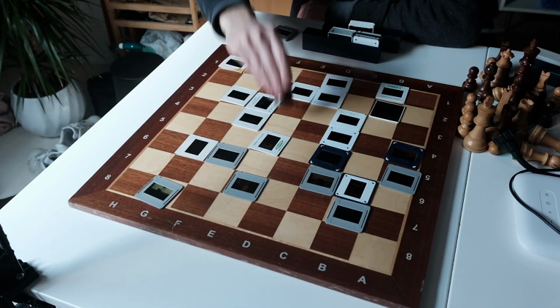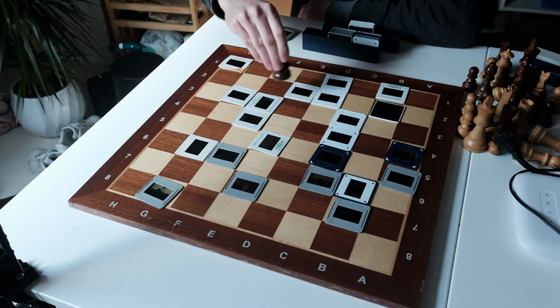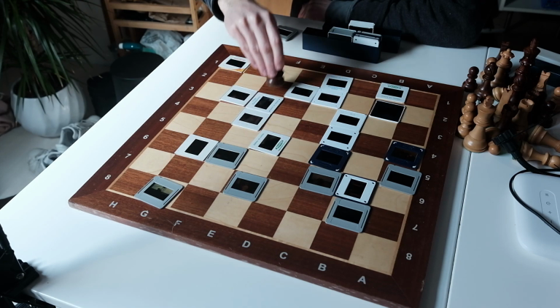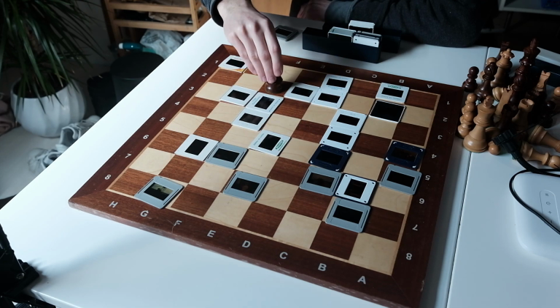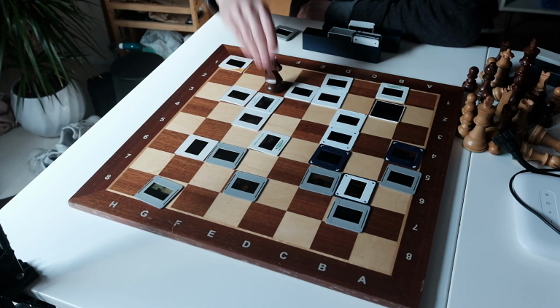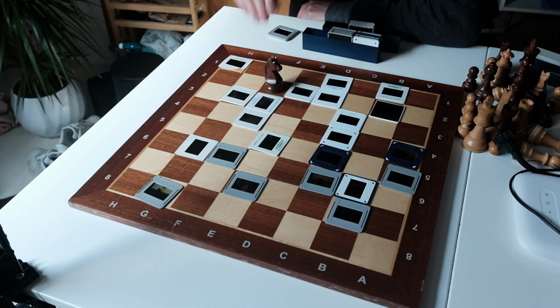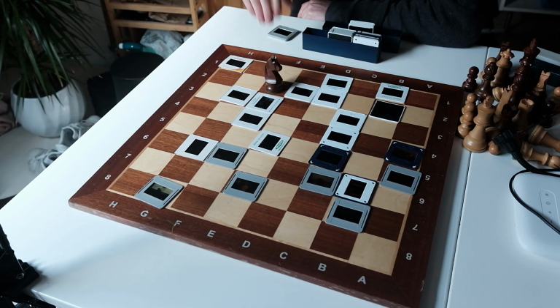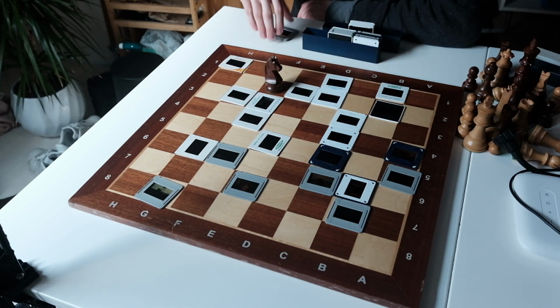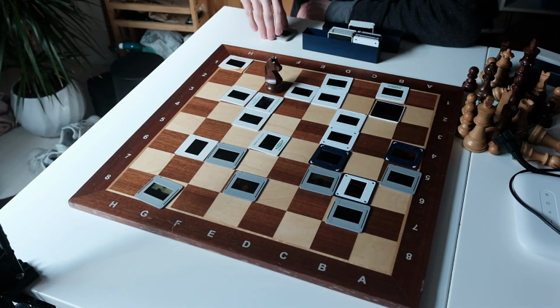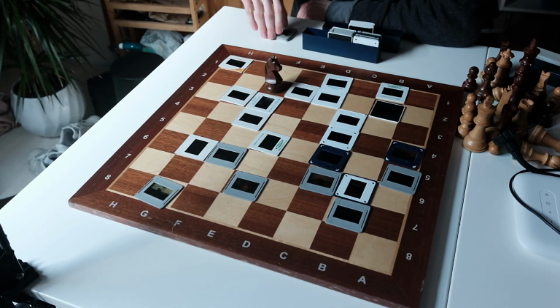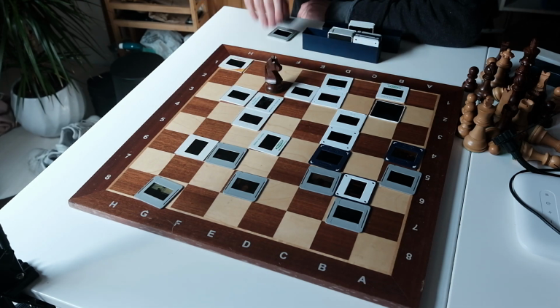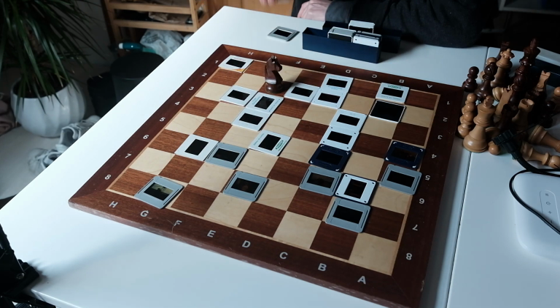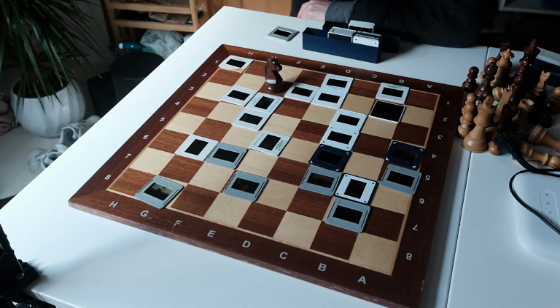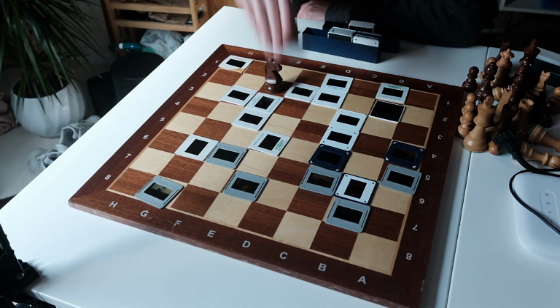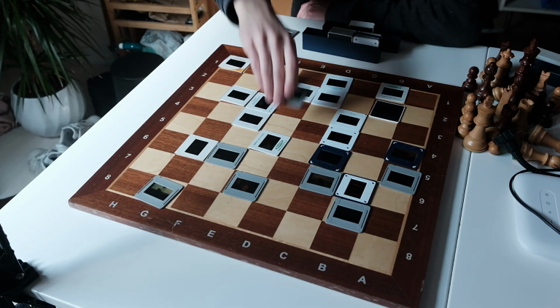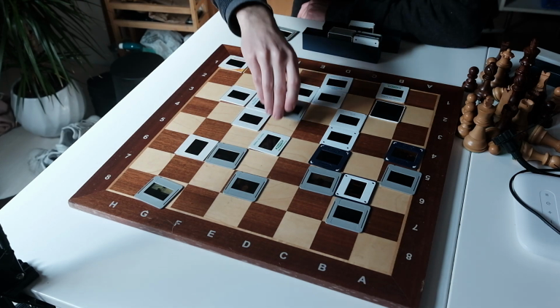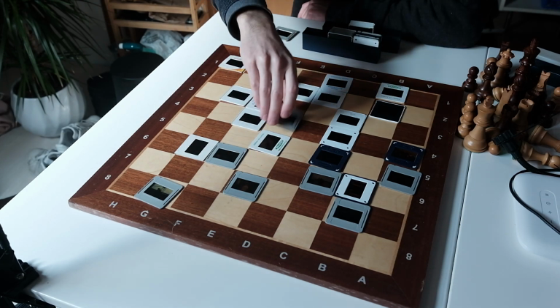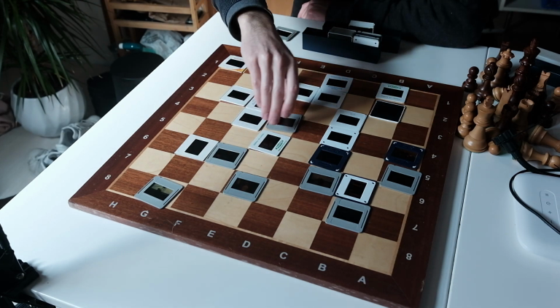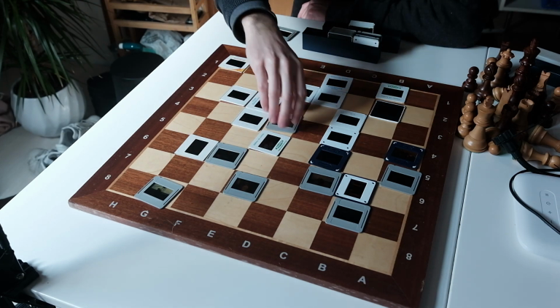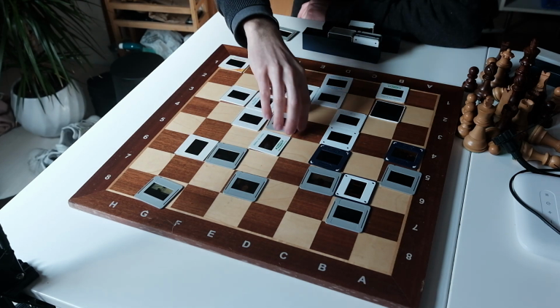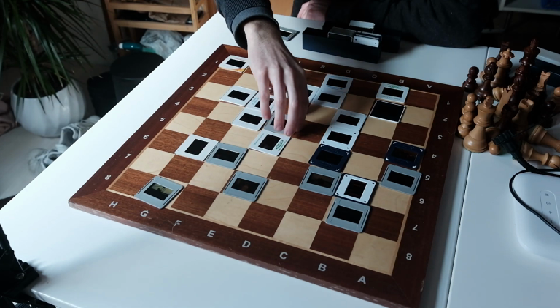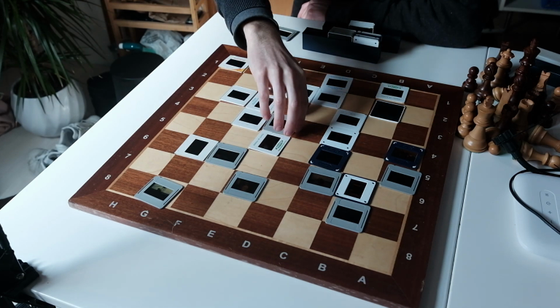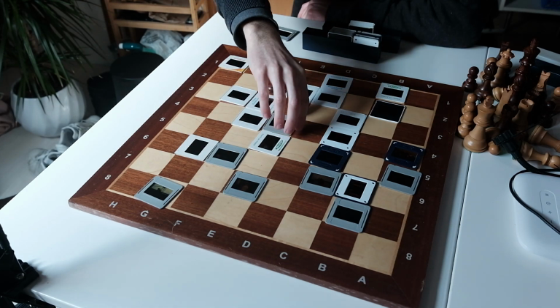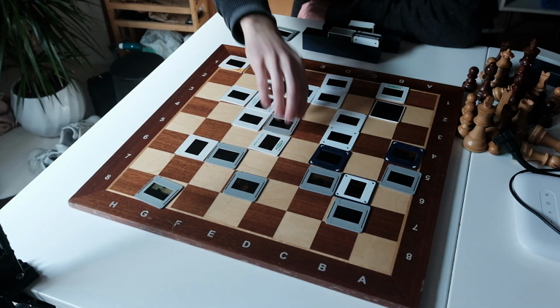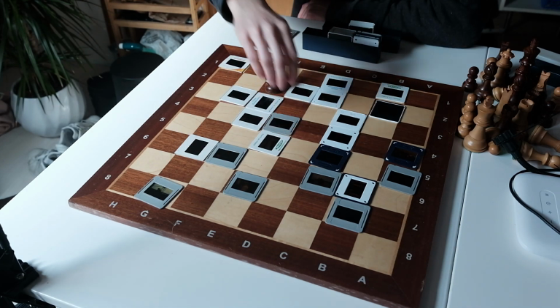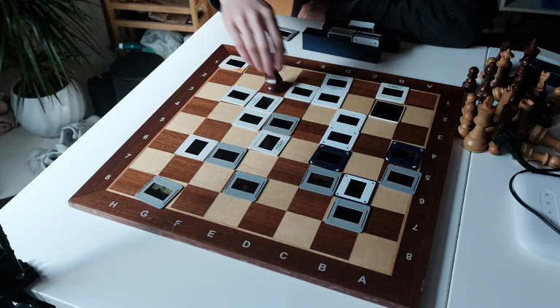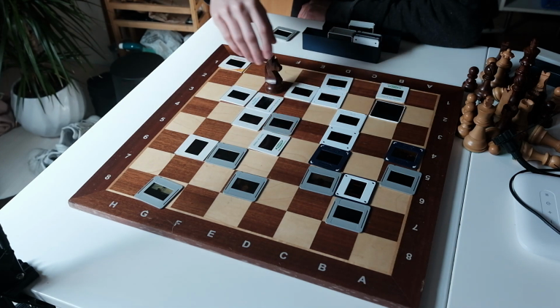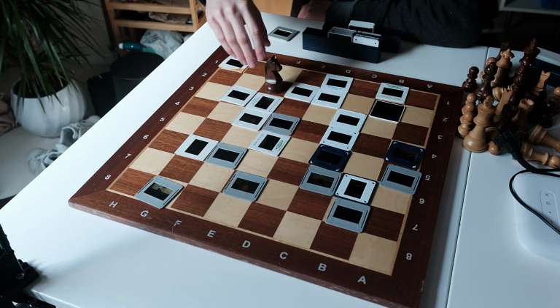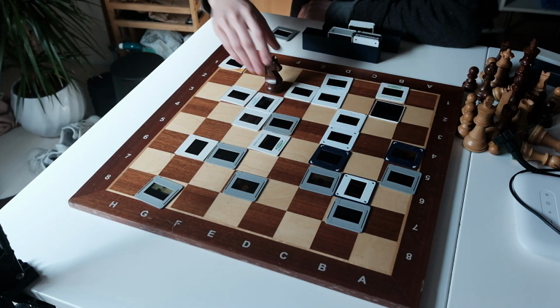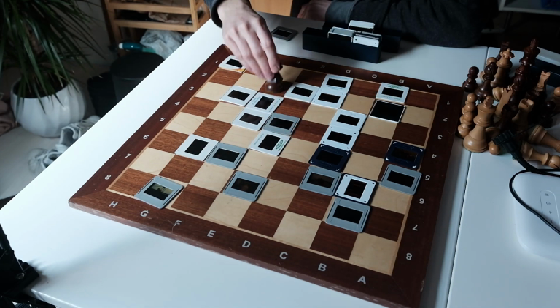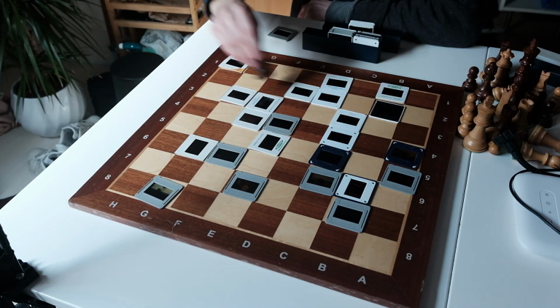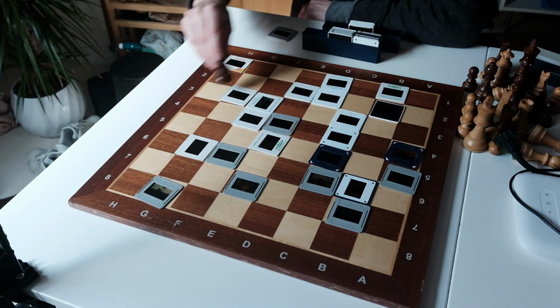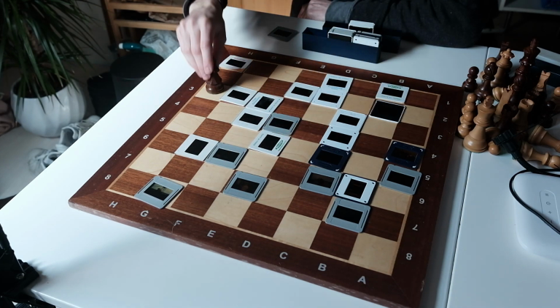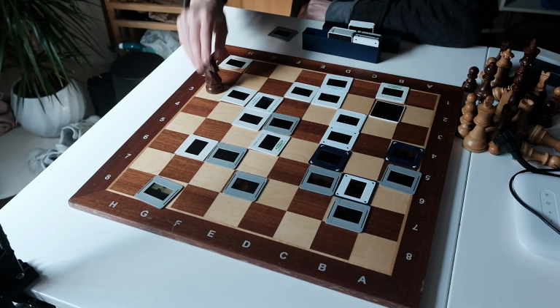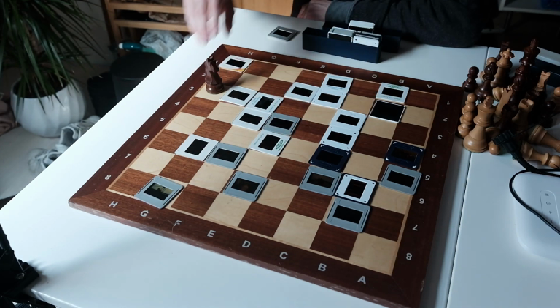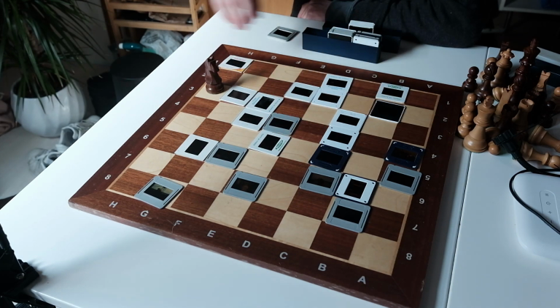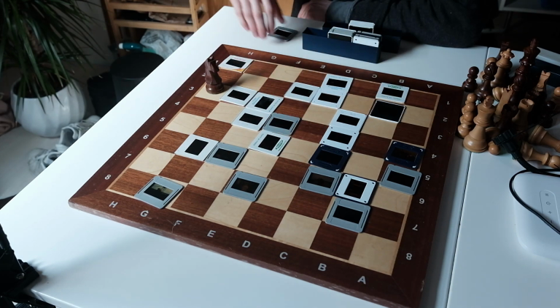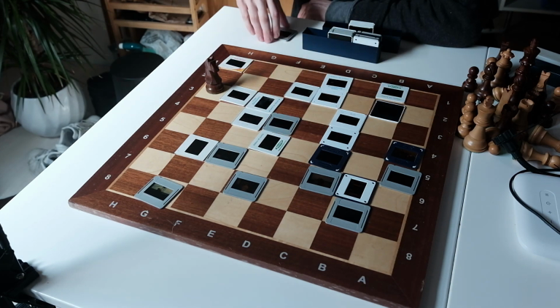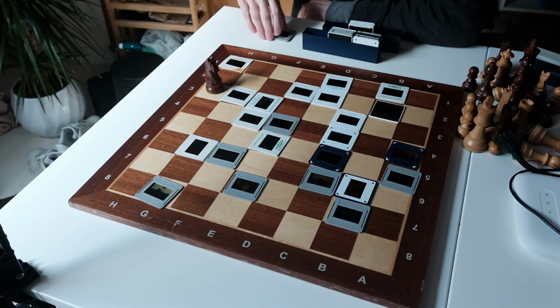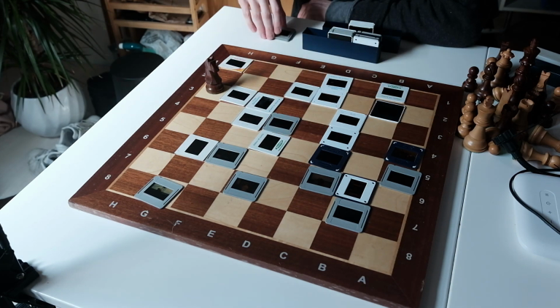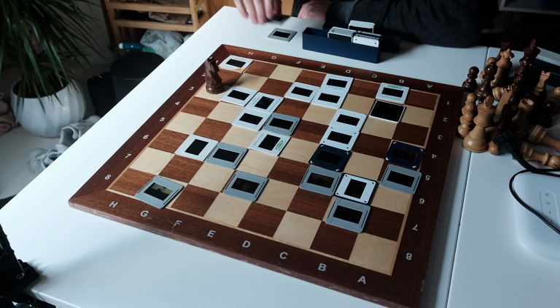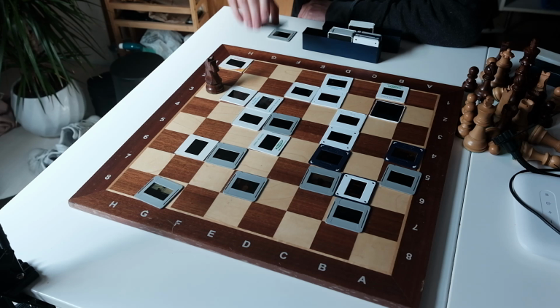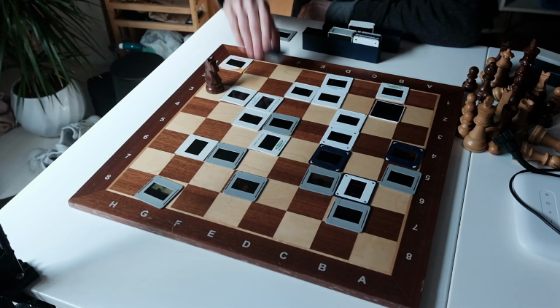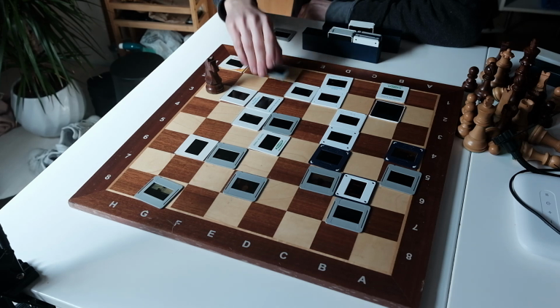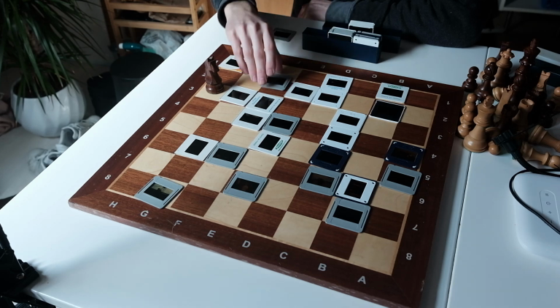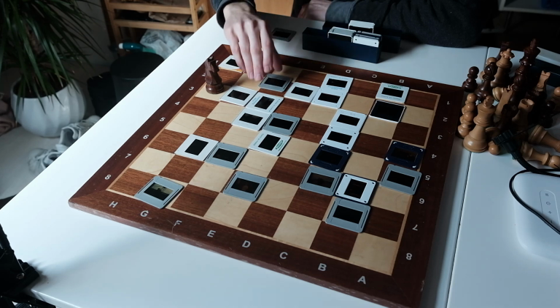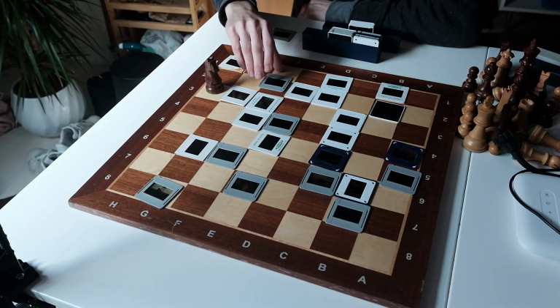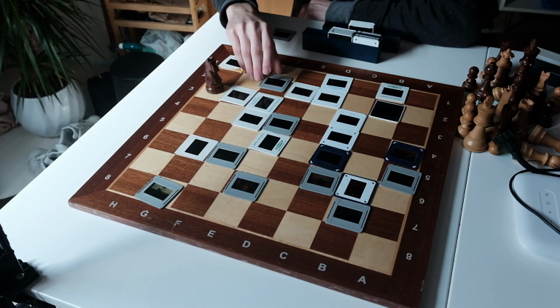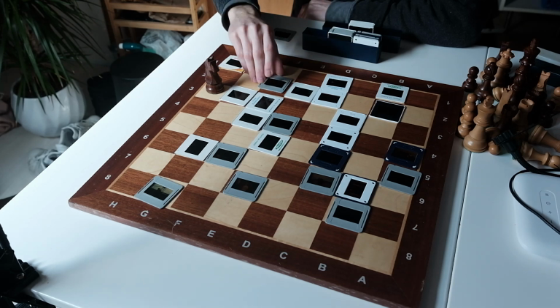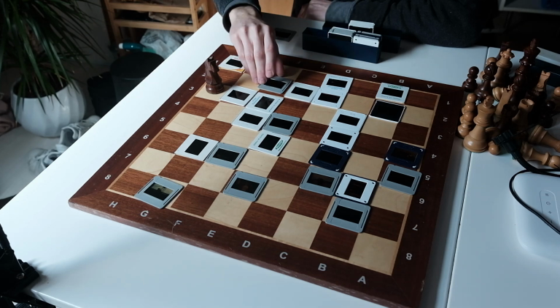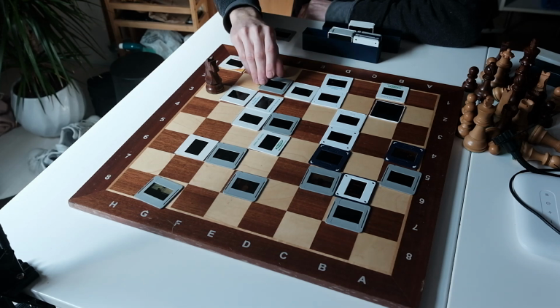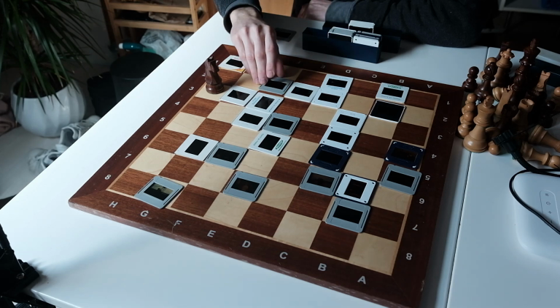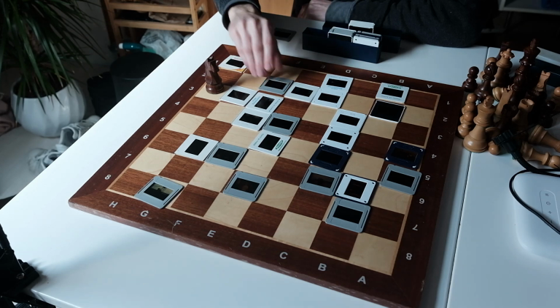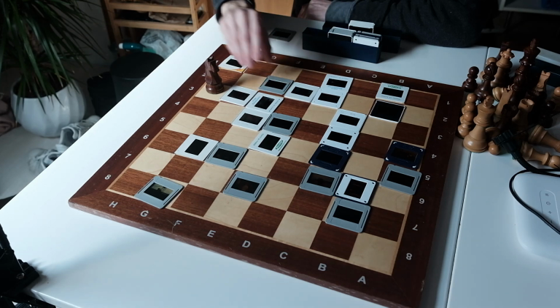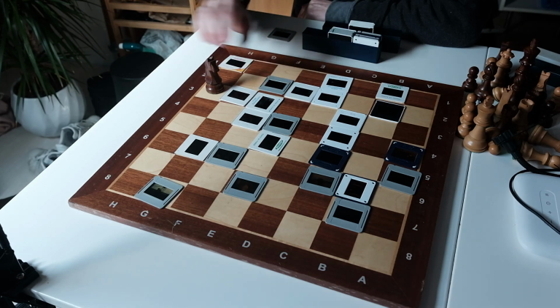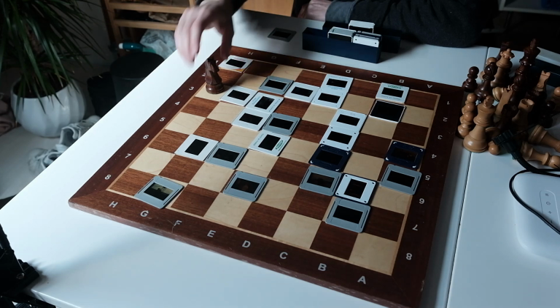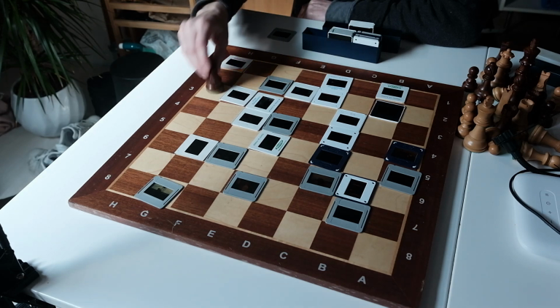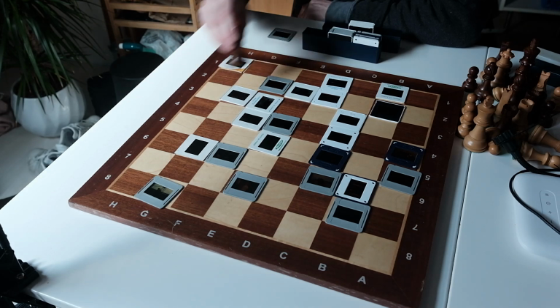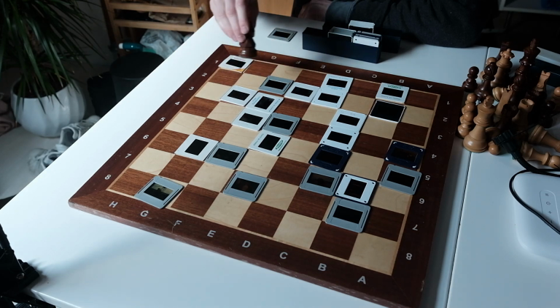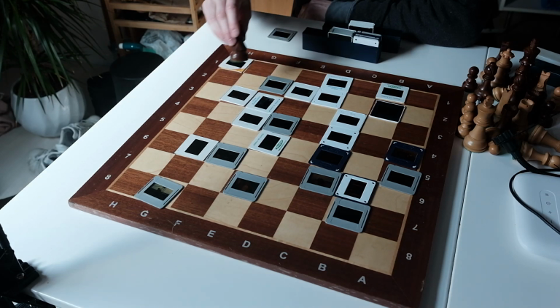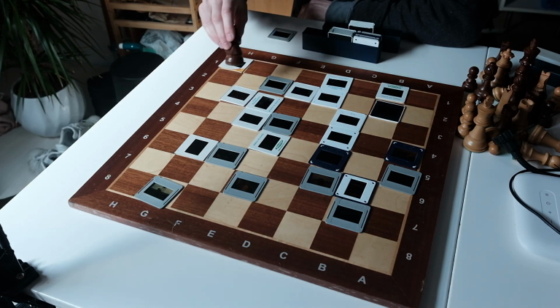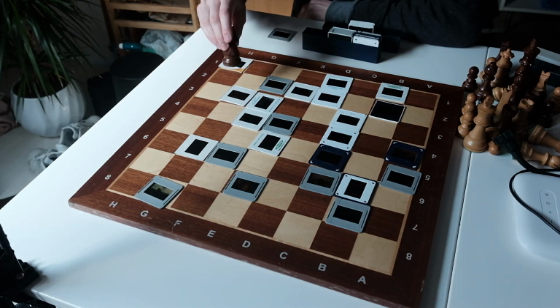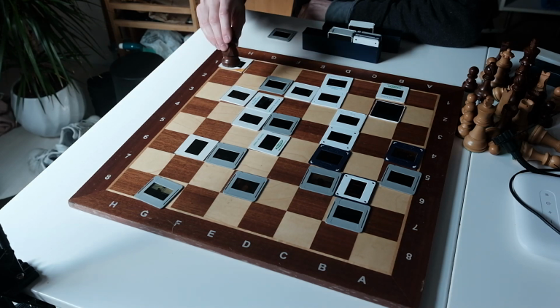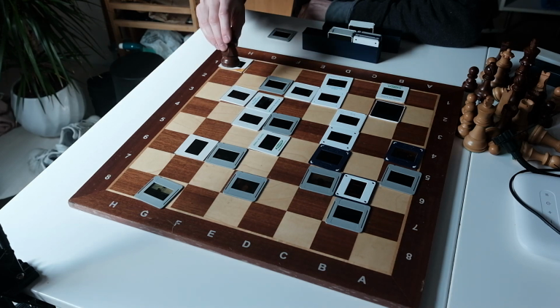So, here's your challenge. Could you complete a Knight's Tour yourself? Try it, and let me know how far you get.